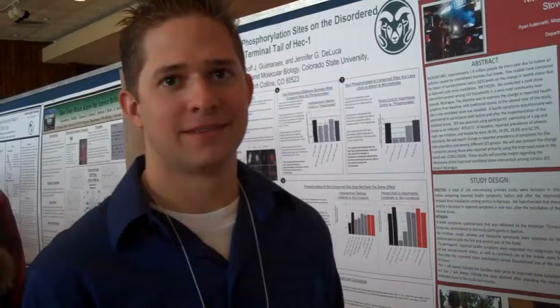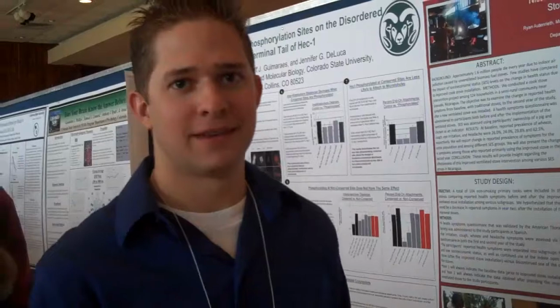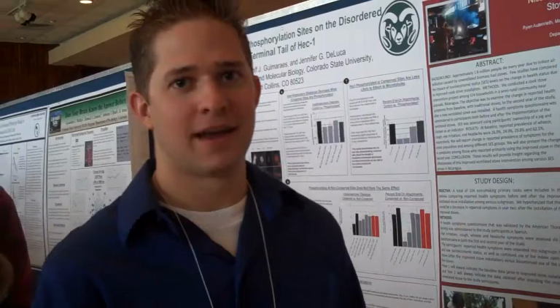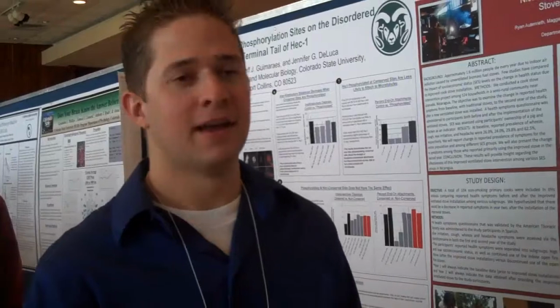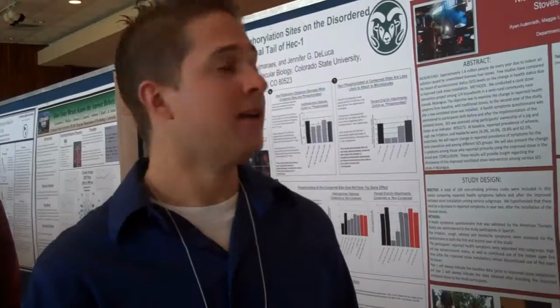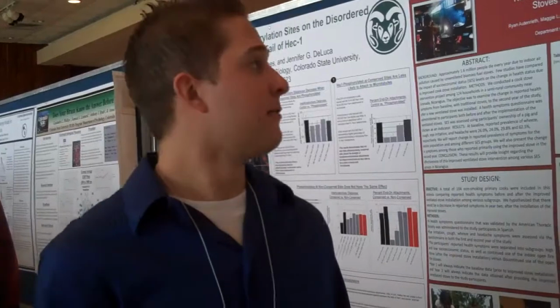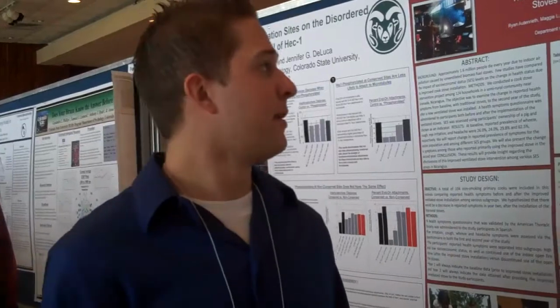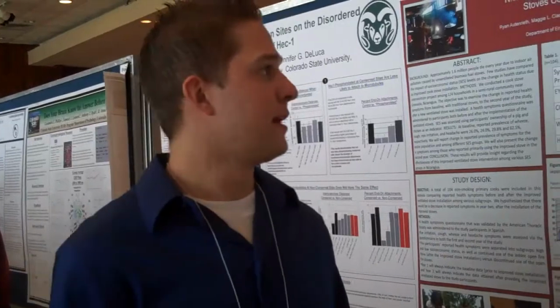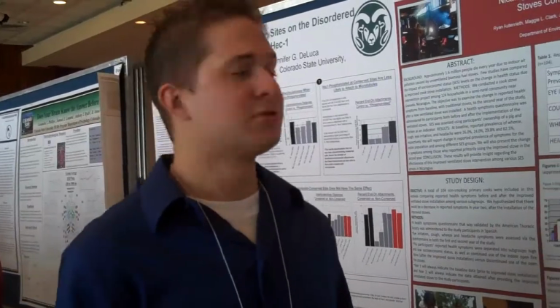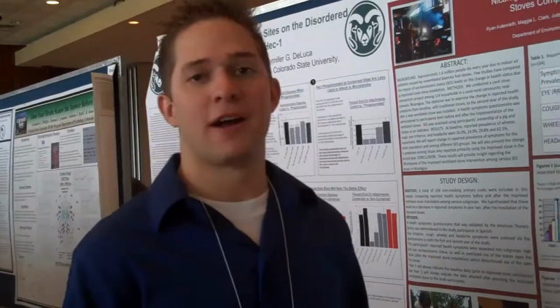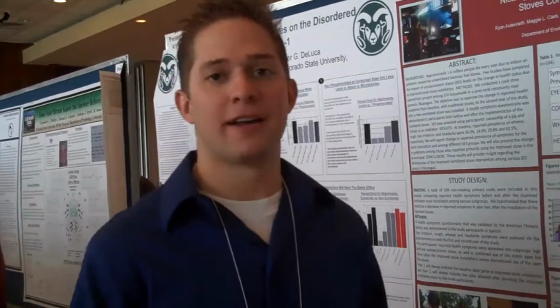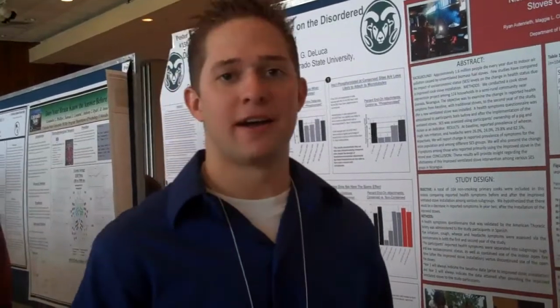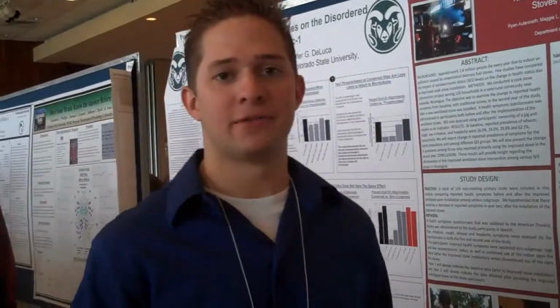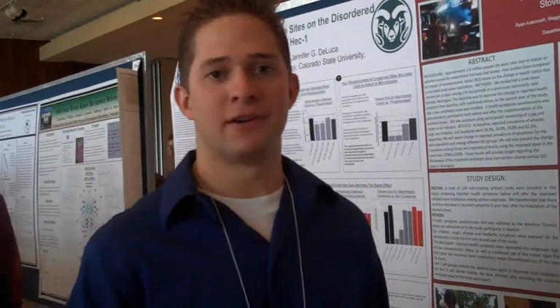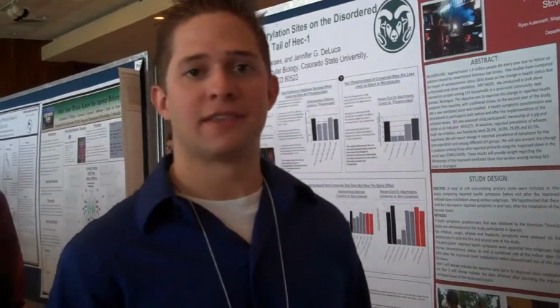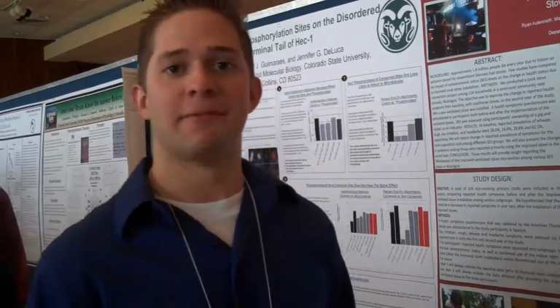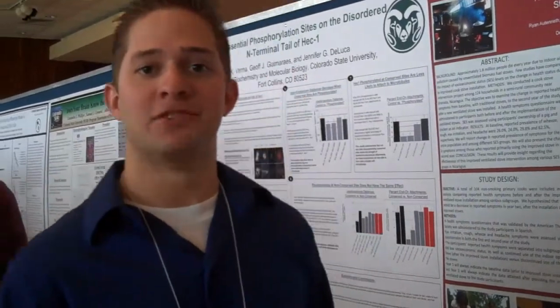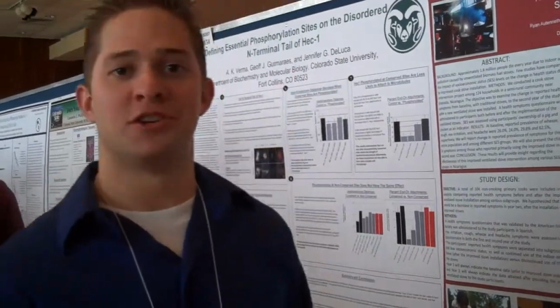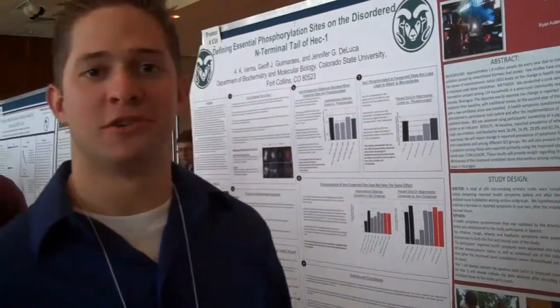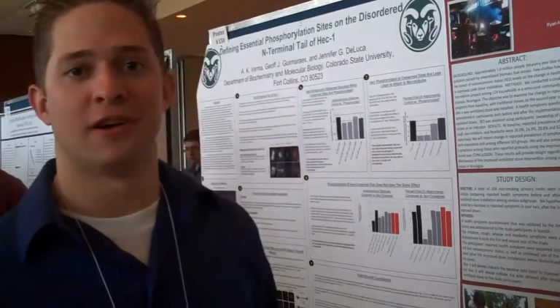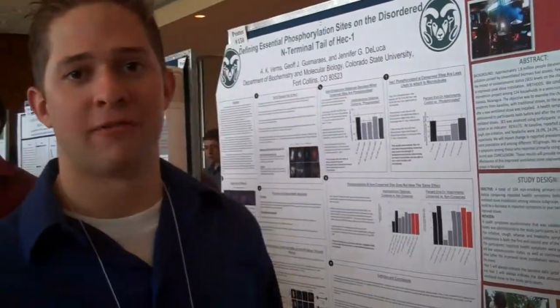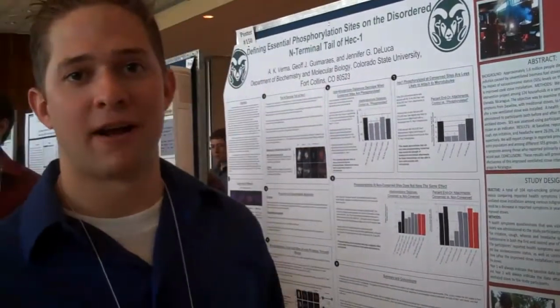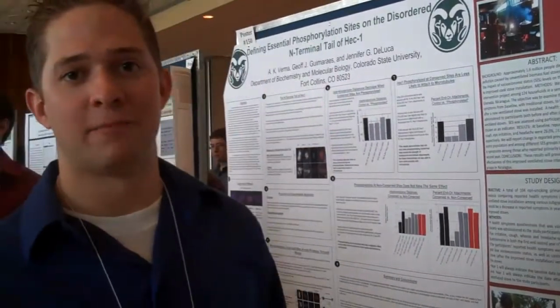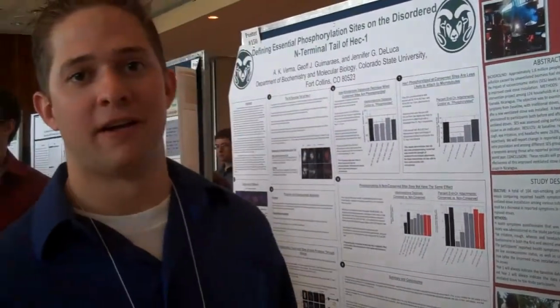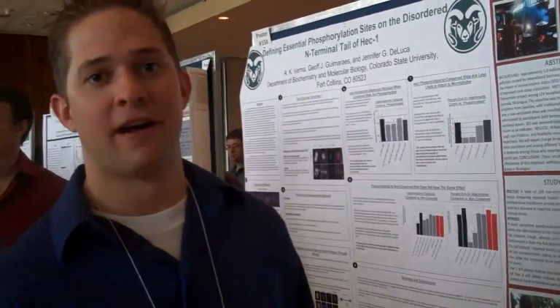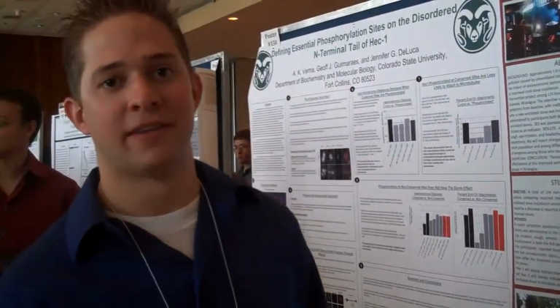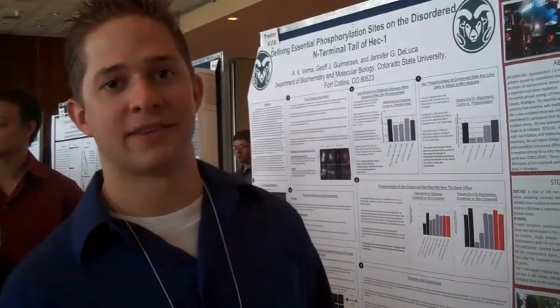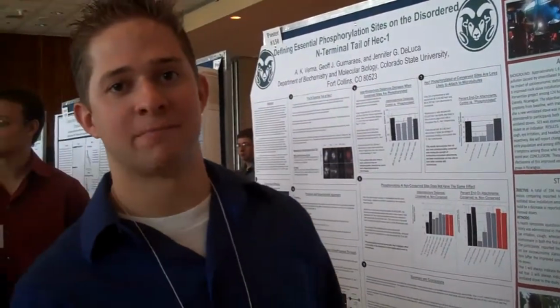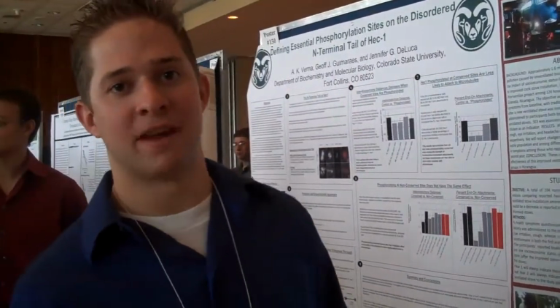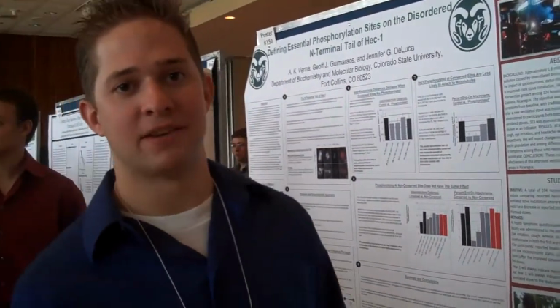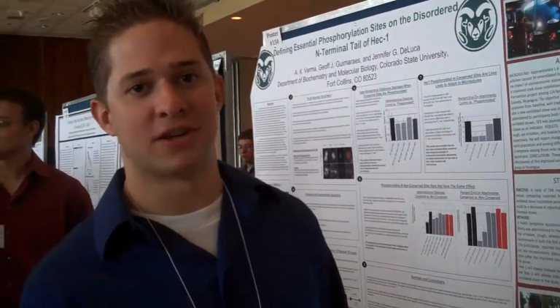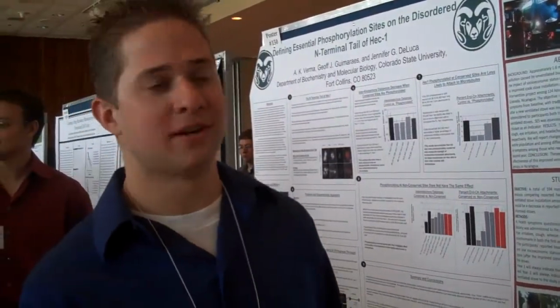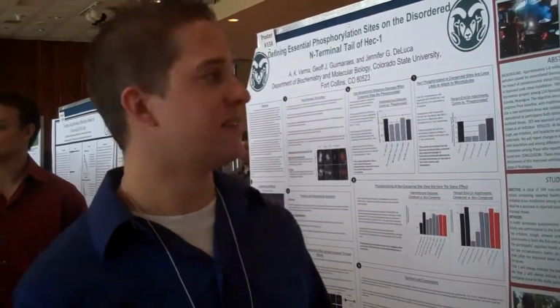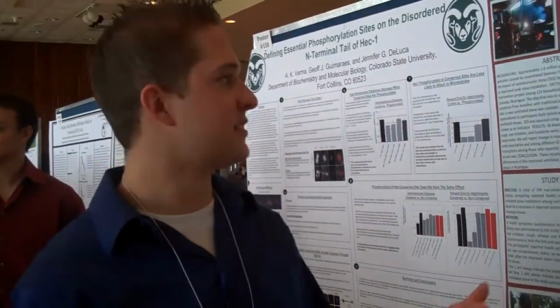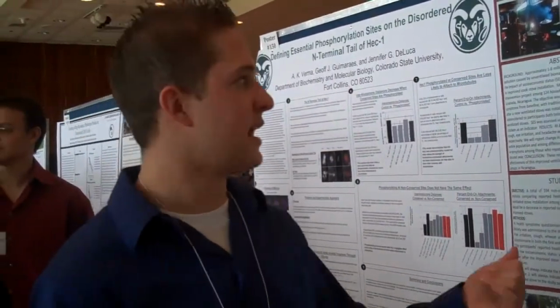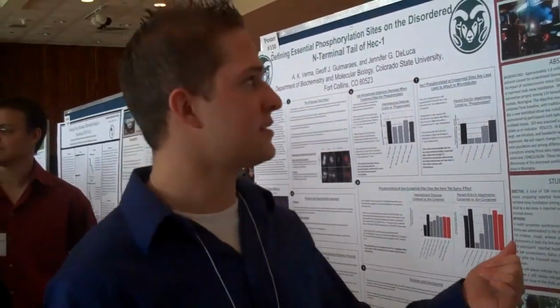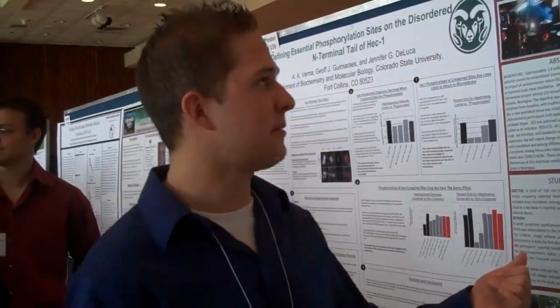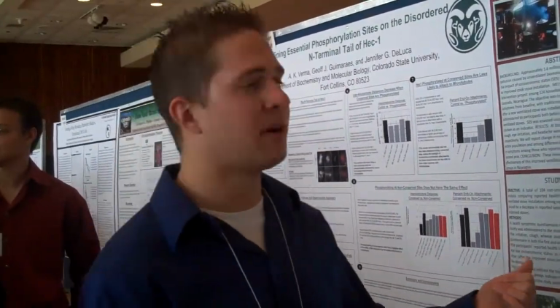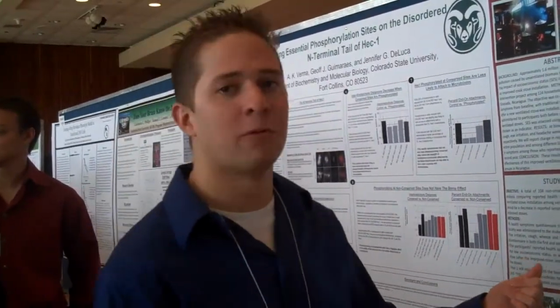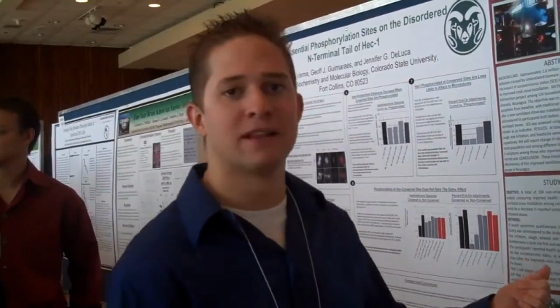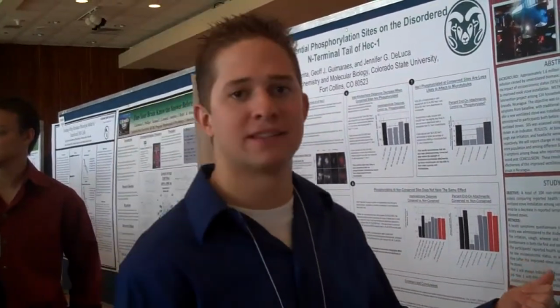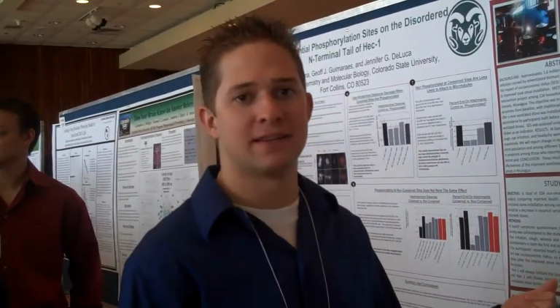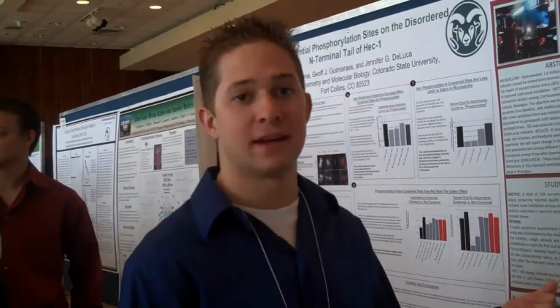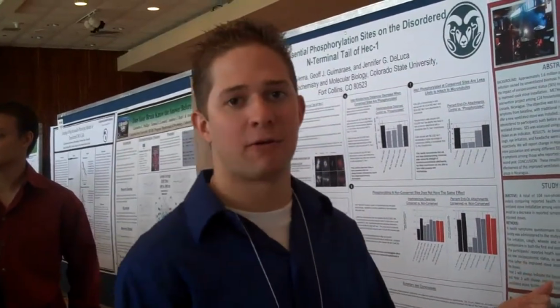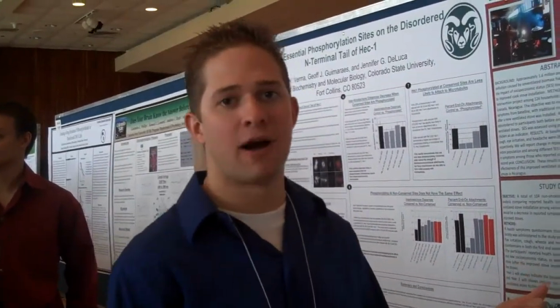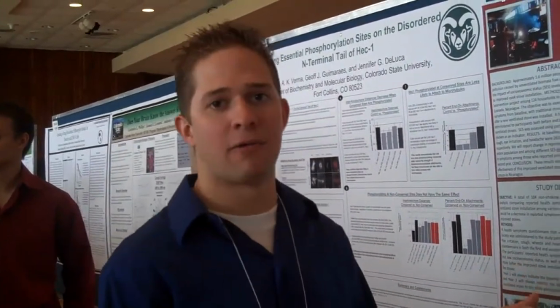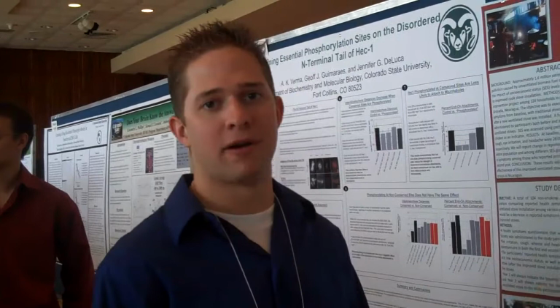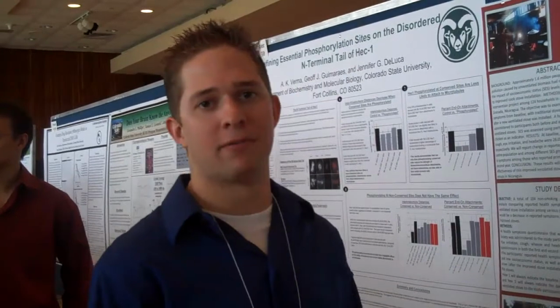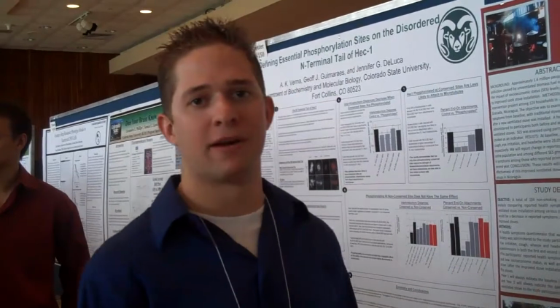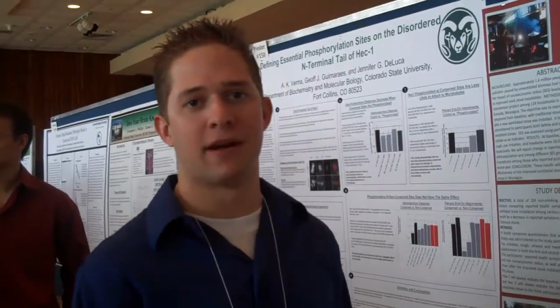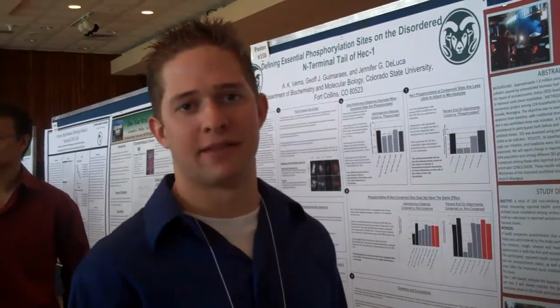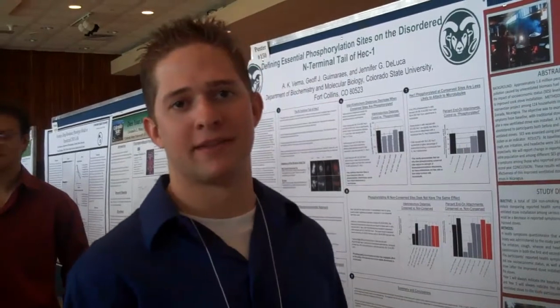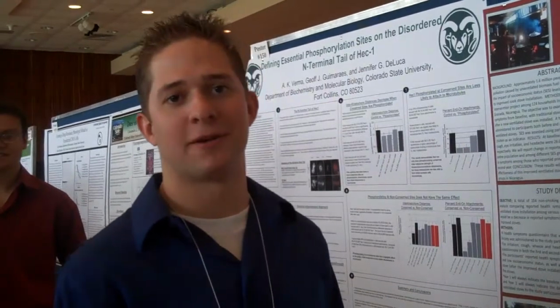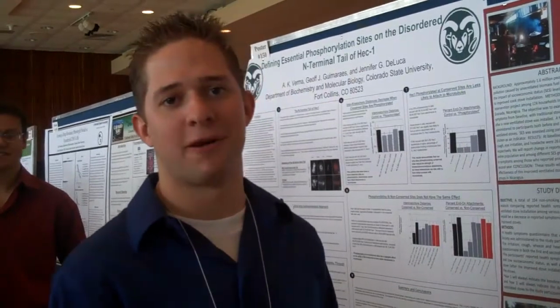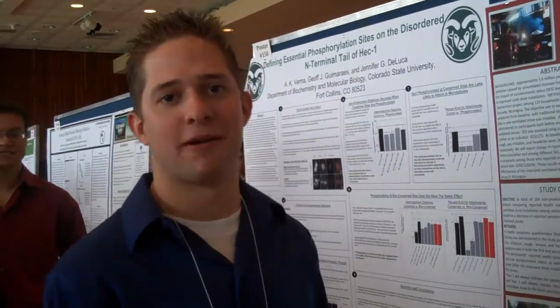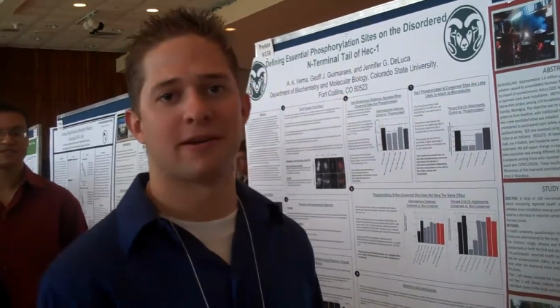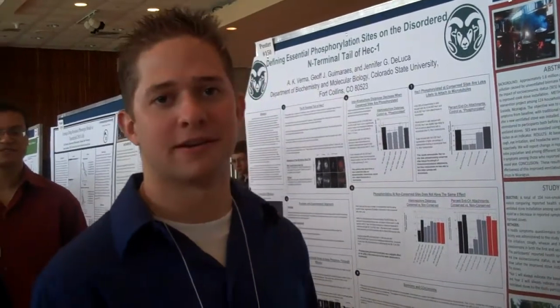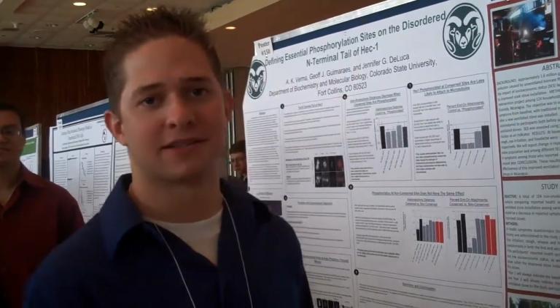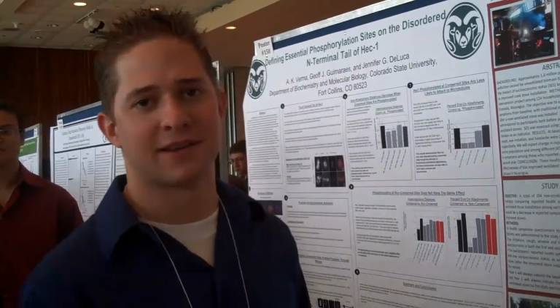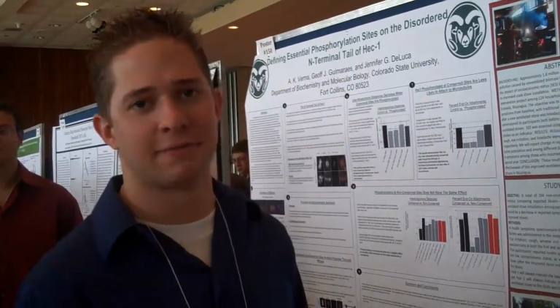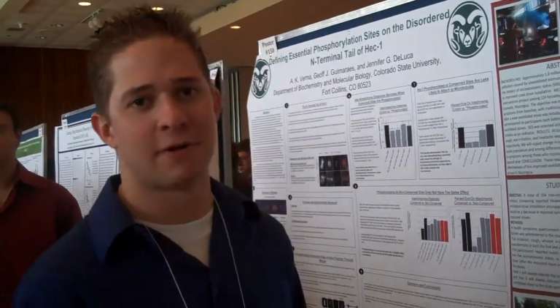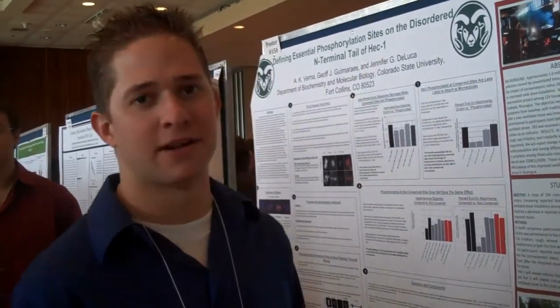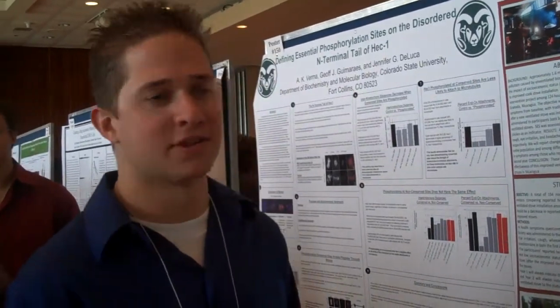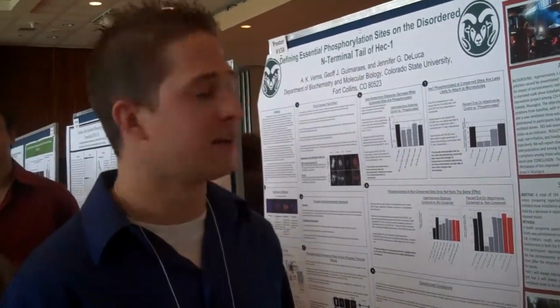My name is Ryan Ottenwreath. I'm a junior environmental health major. This last summer I went to Nicaragua to work on the Nicaragua Cooked Stove Project.